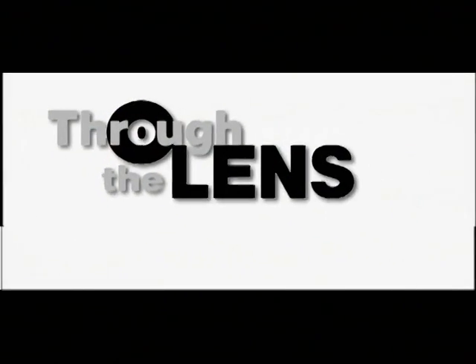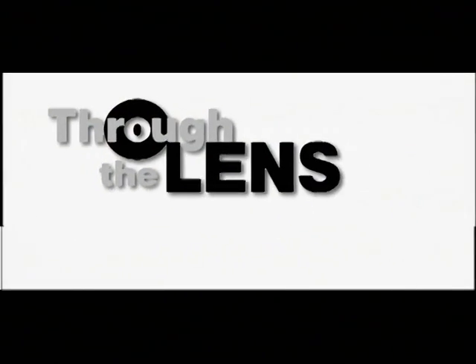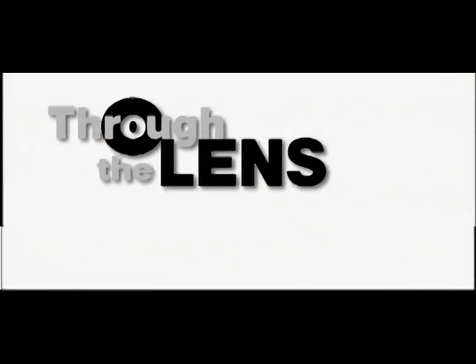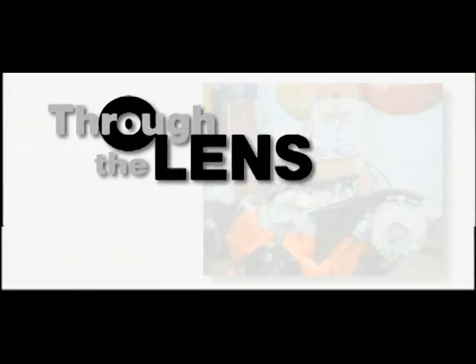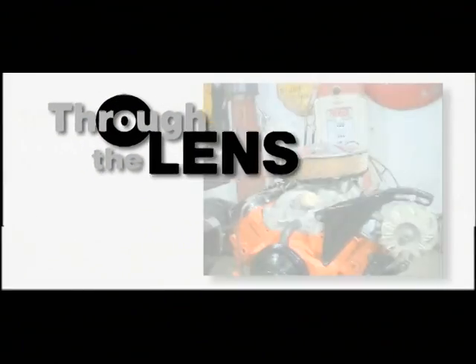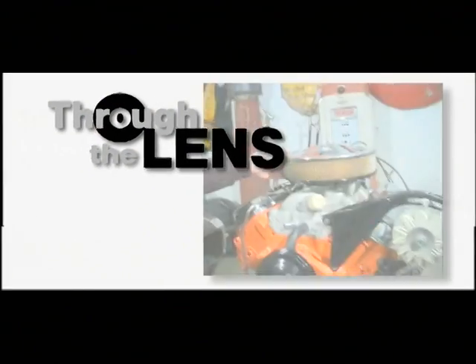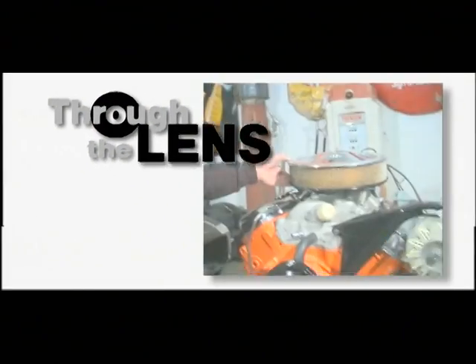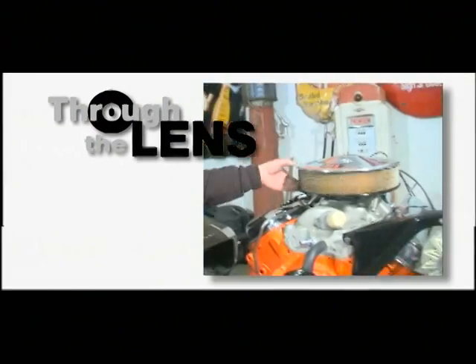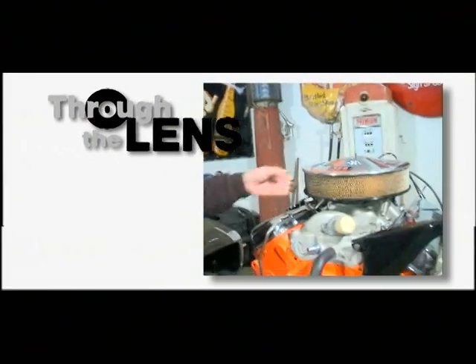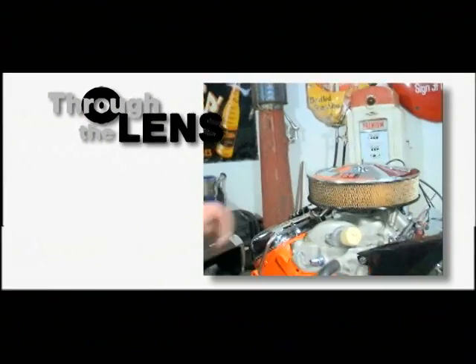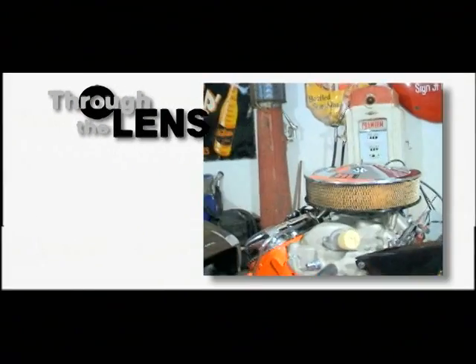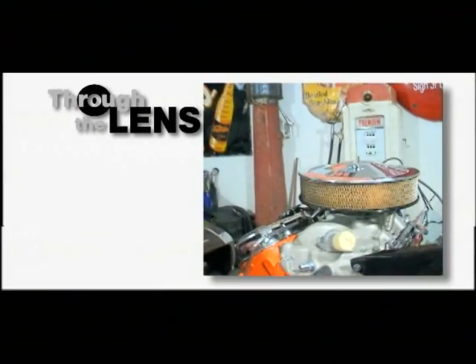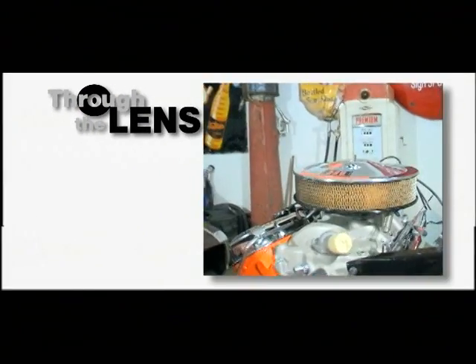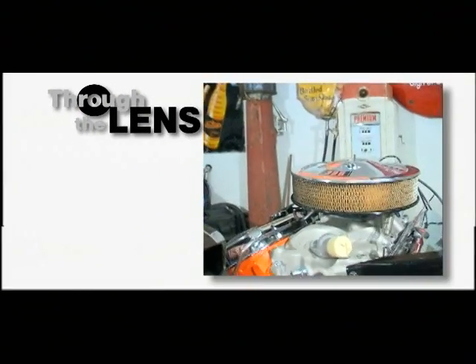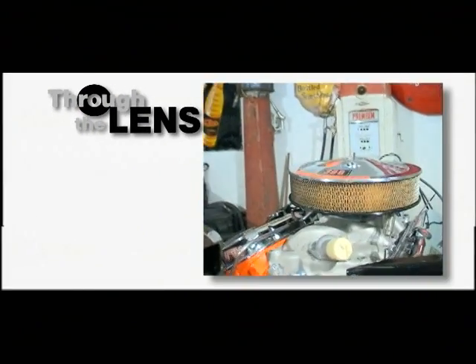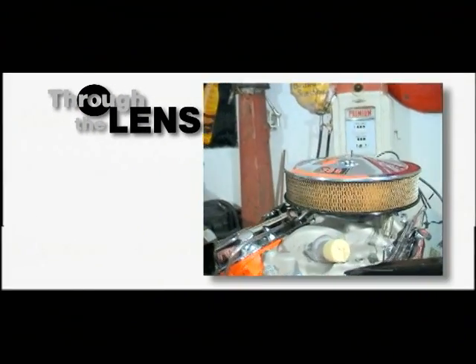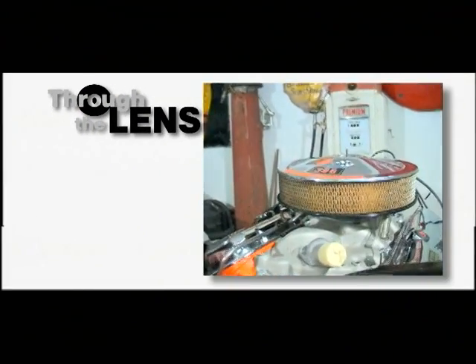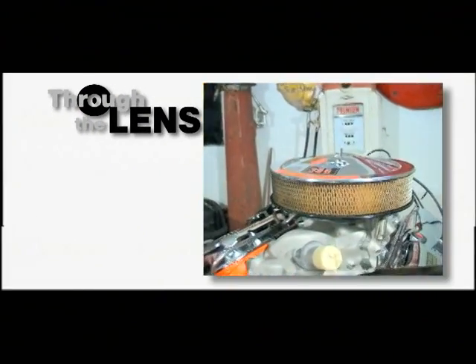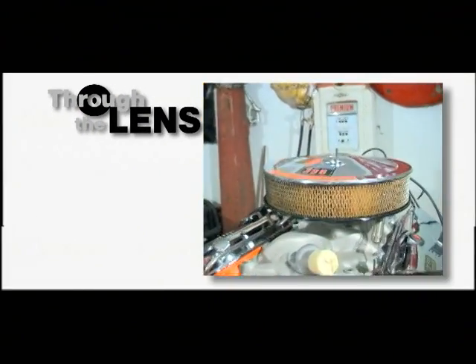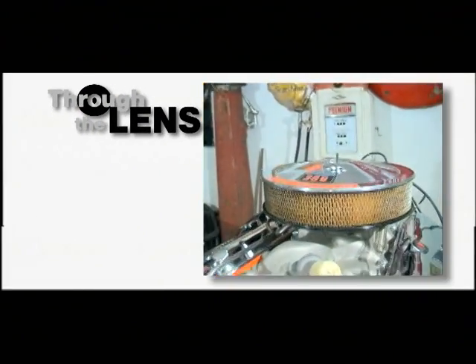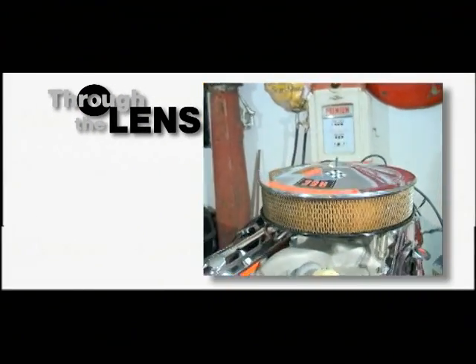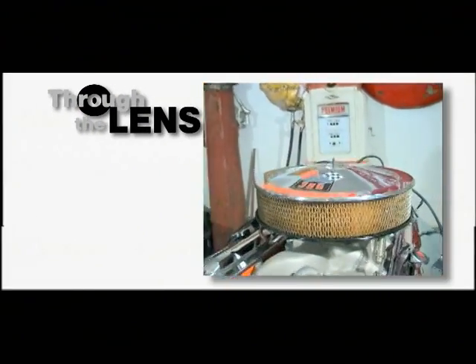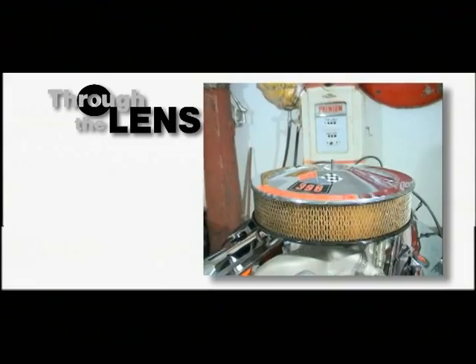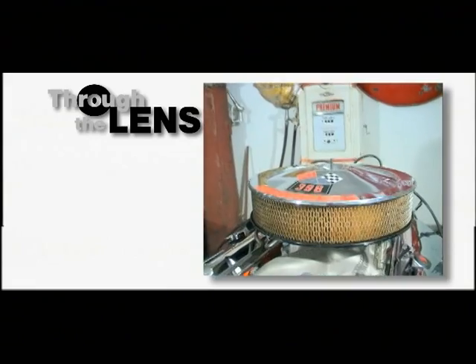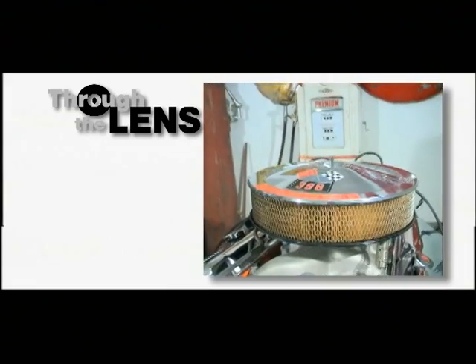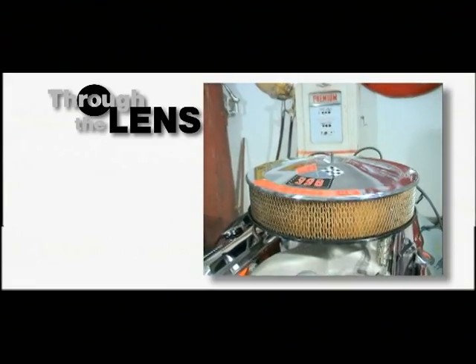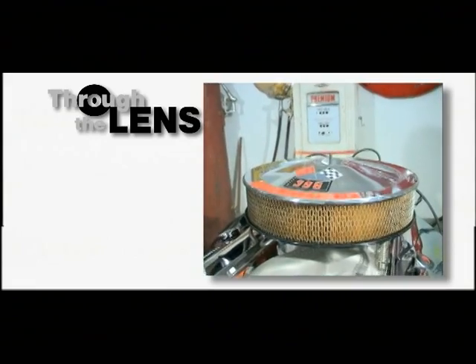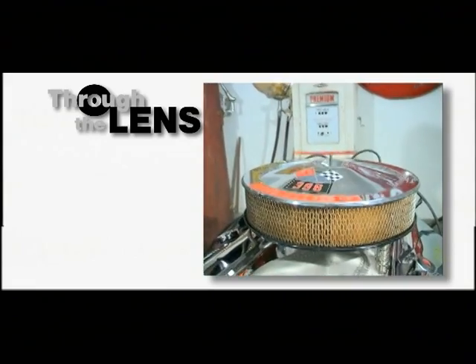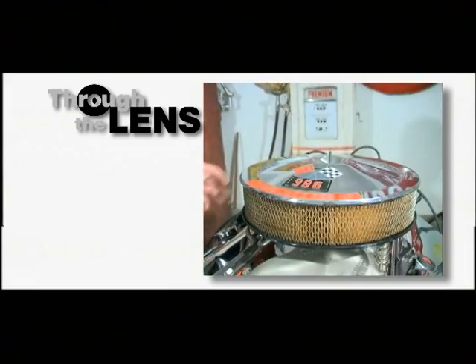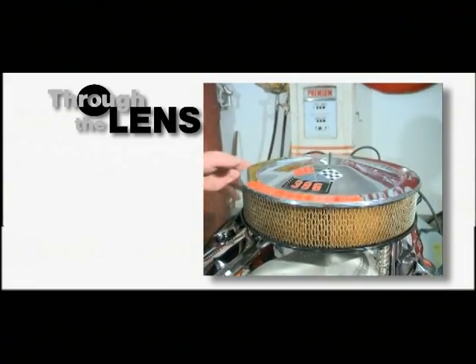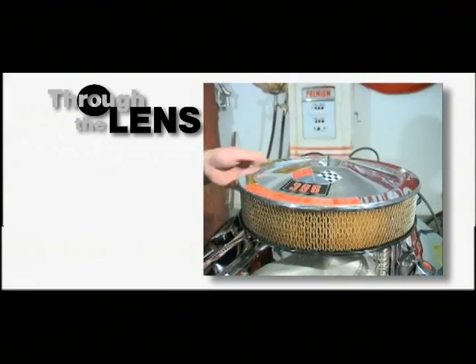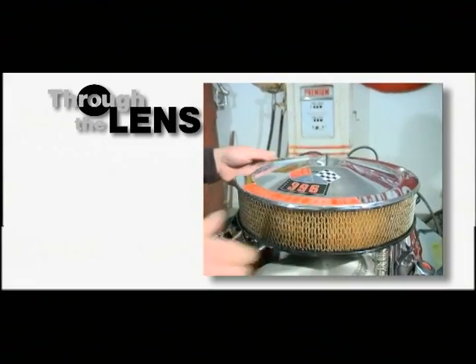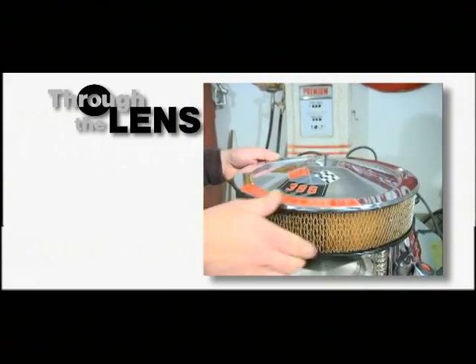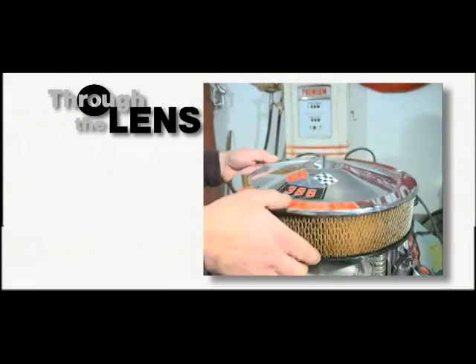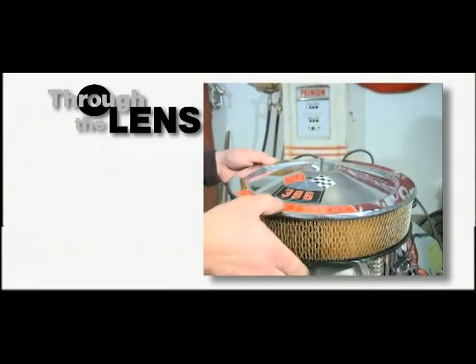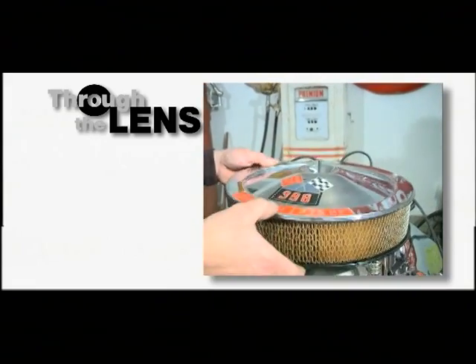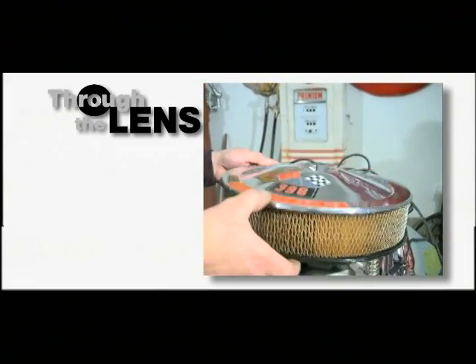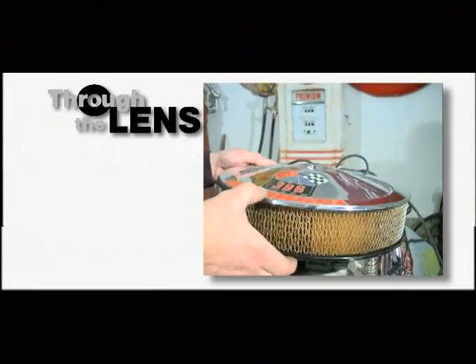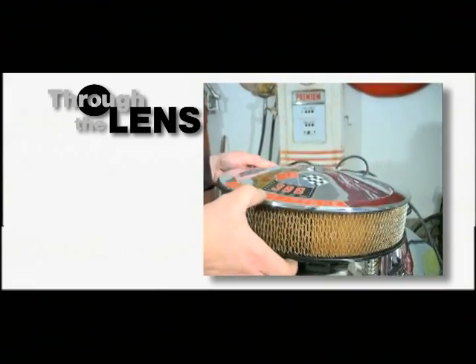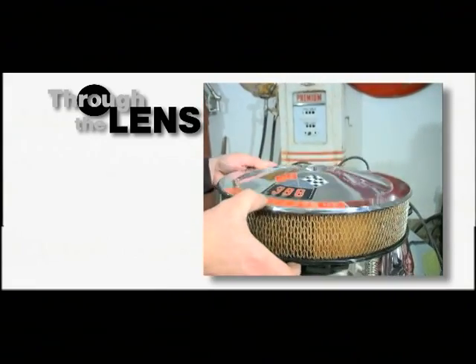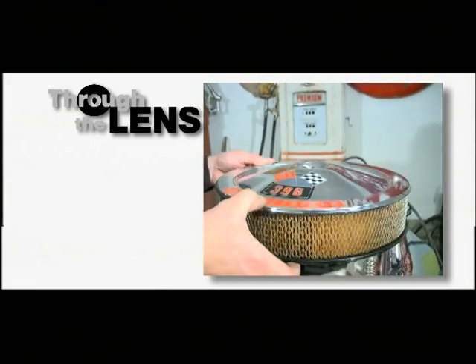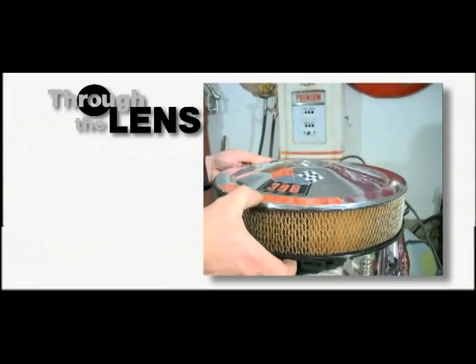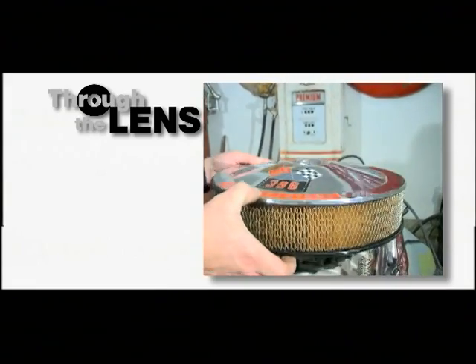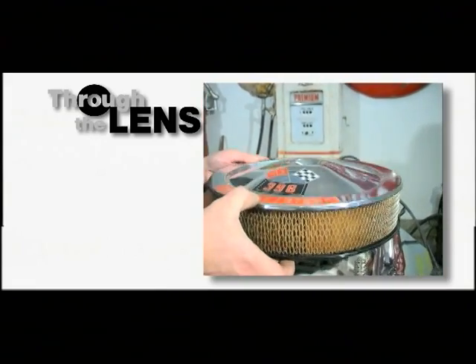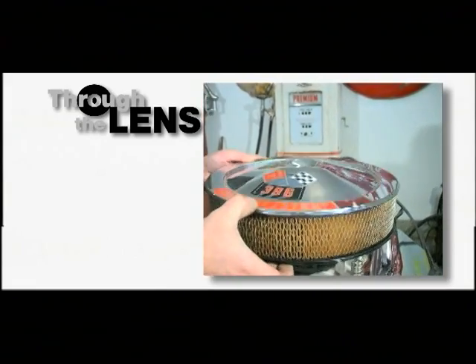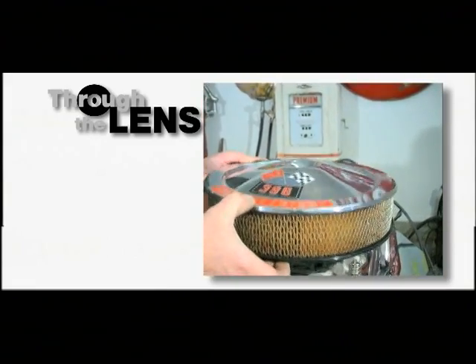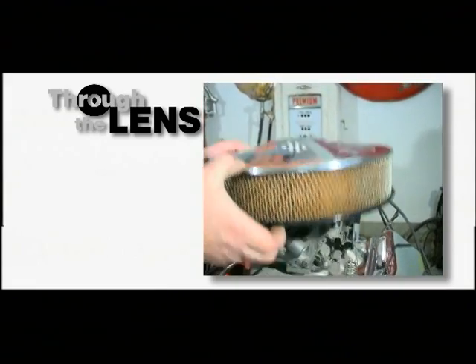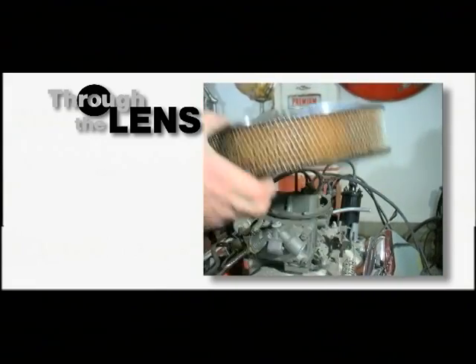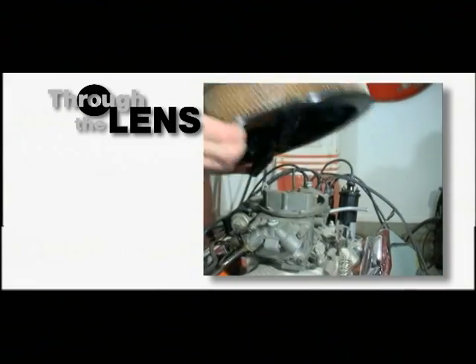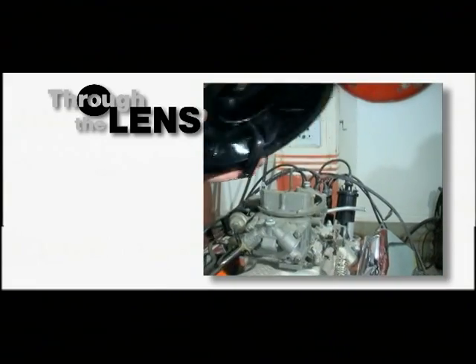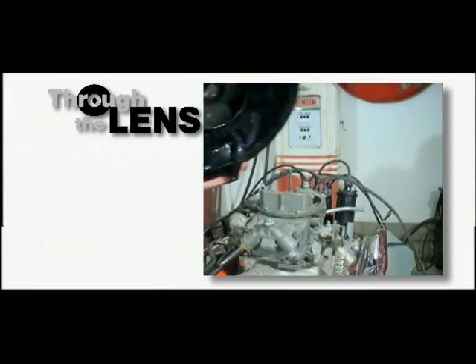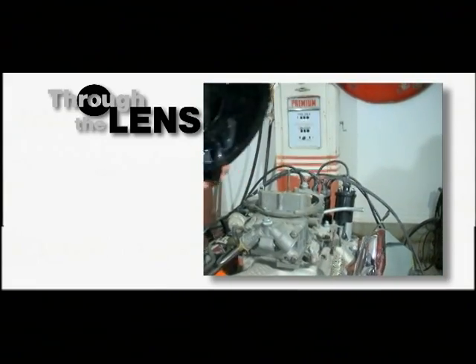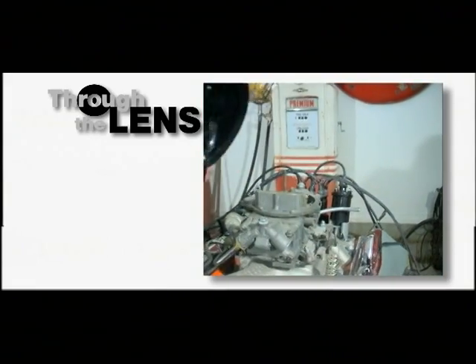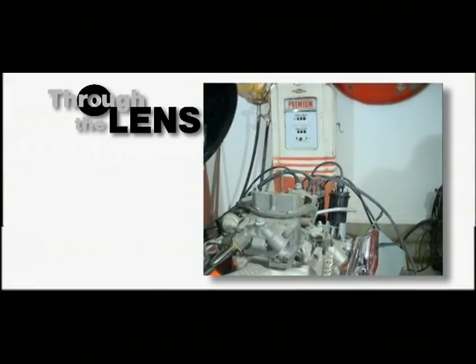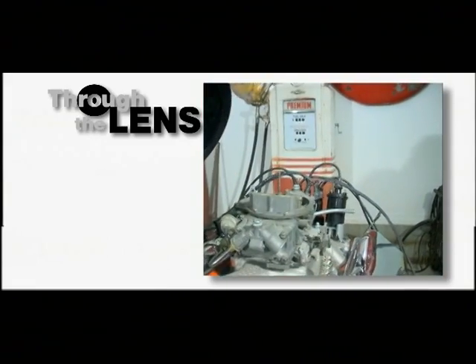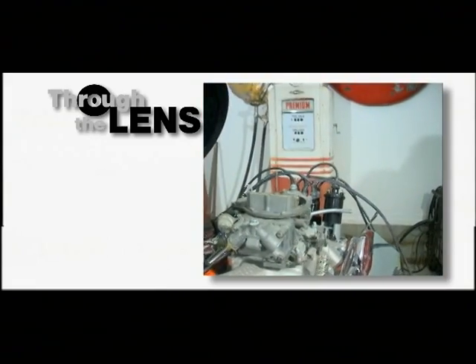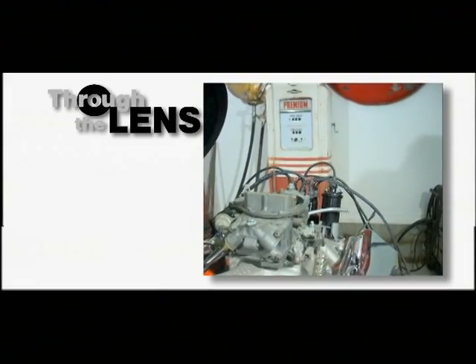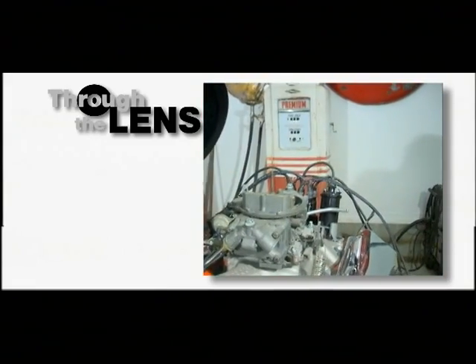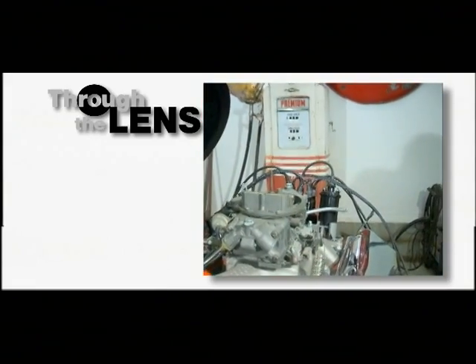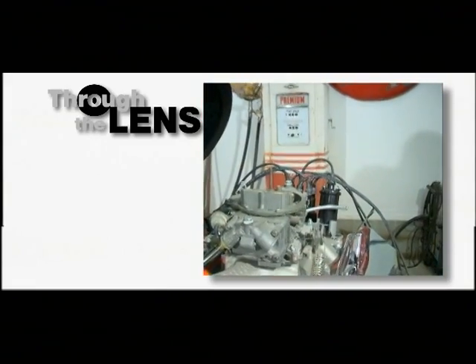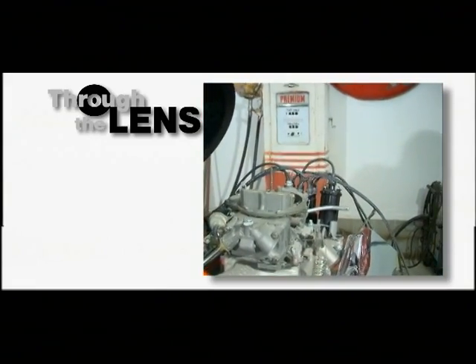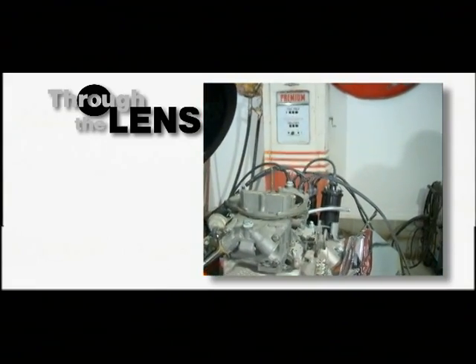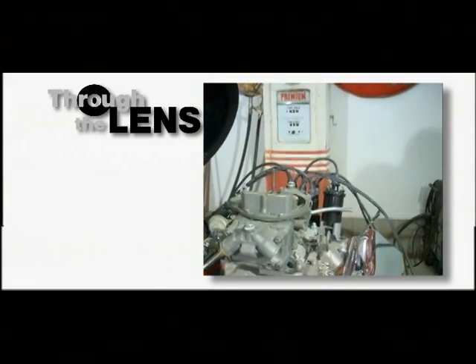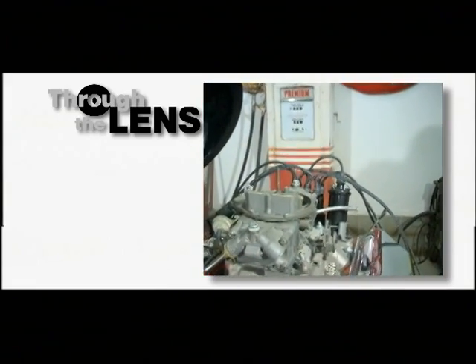I've got a horse, 386, and it's got the 780 Holley.